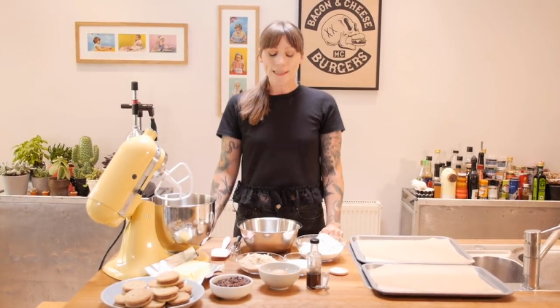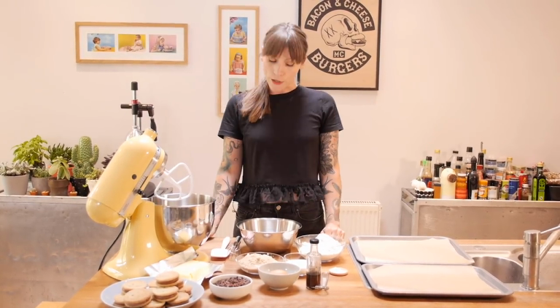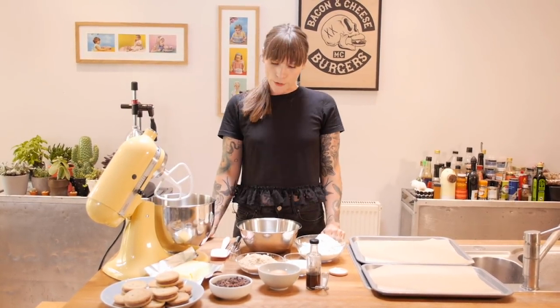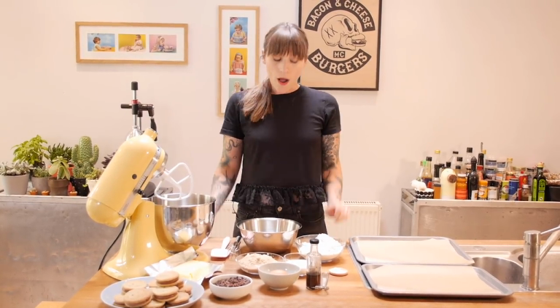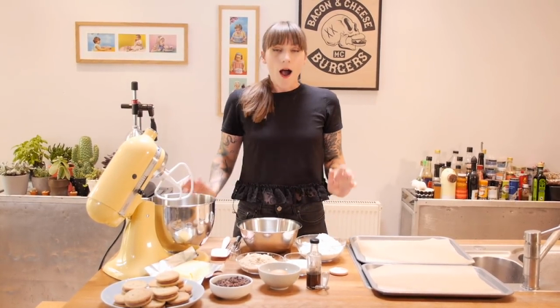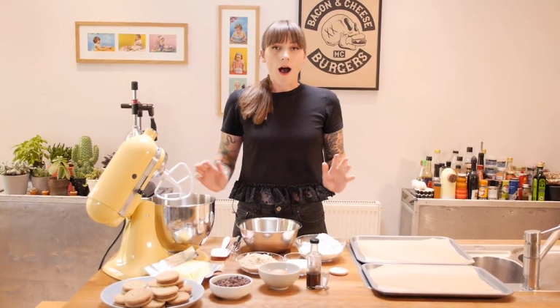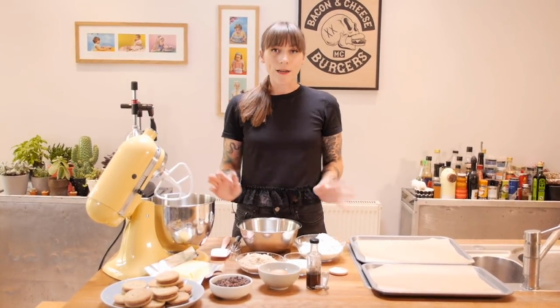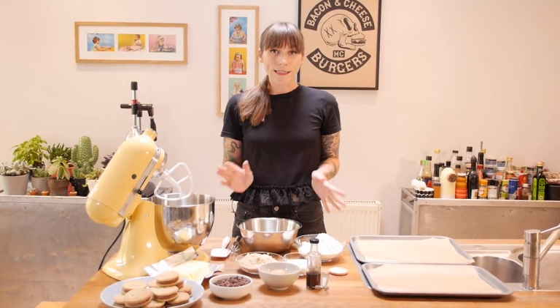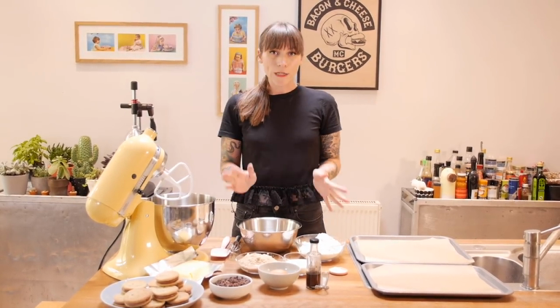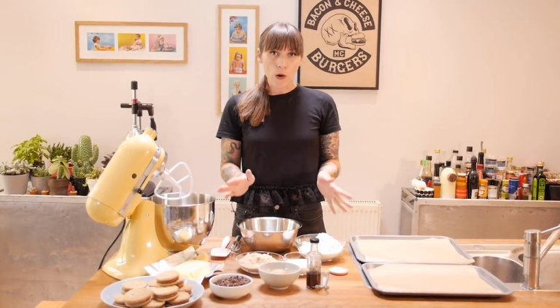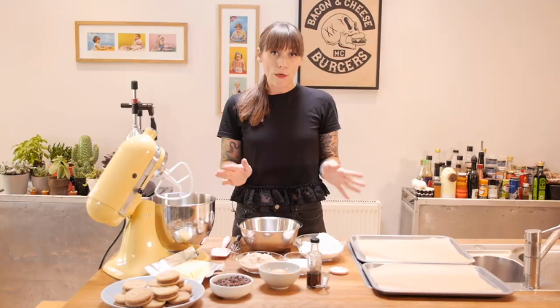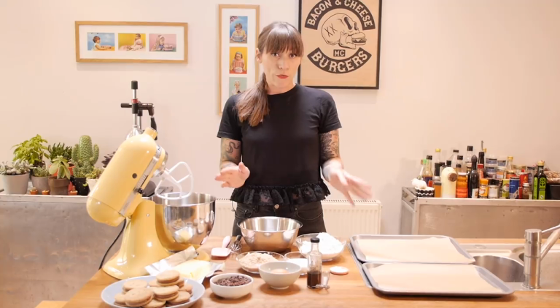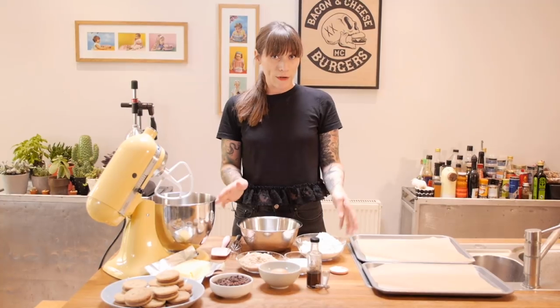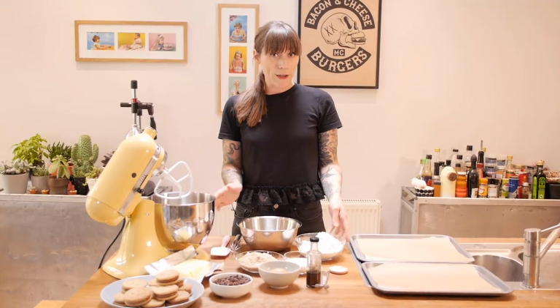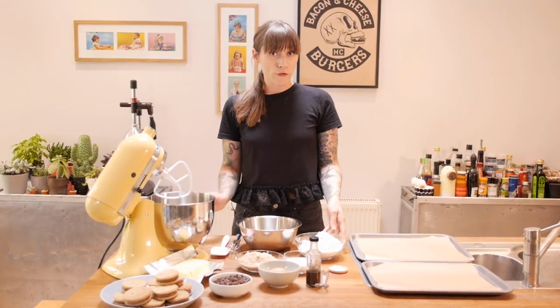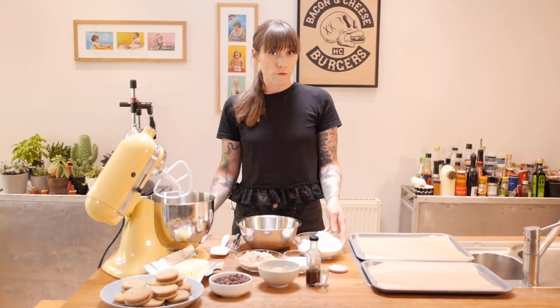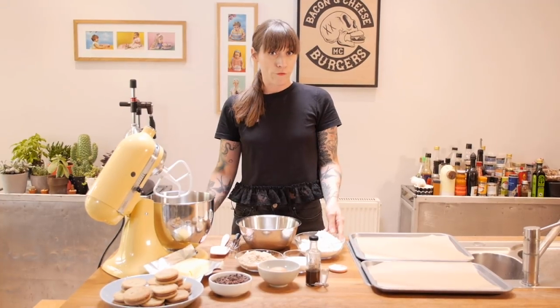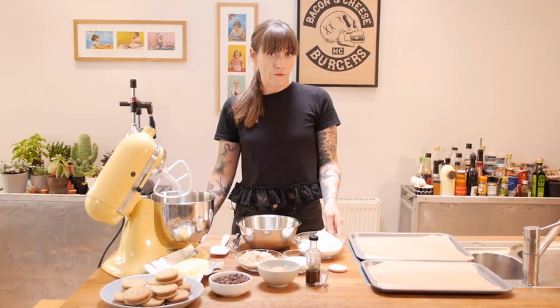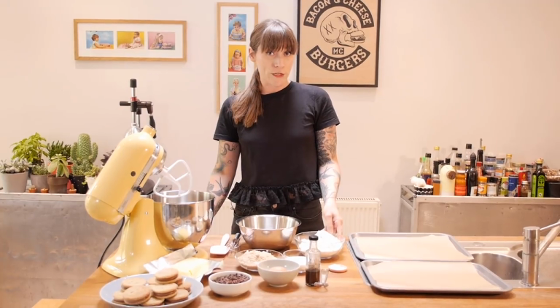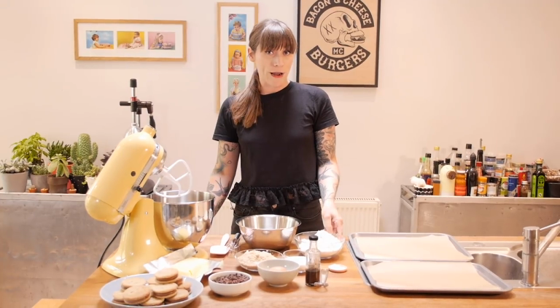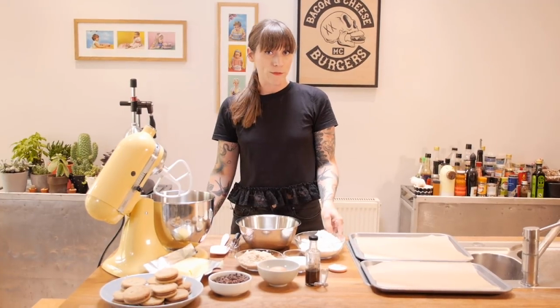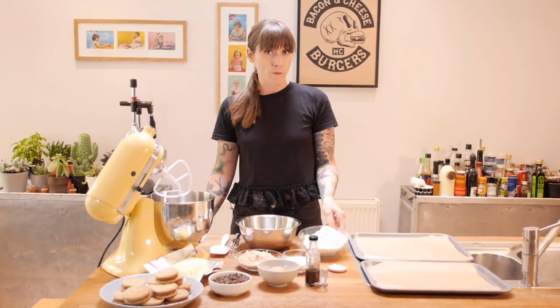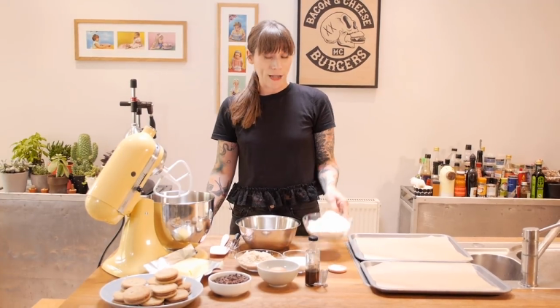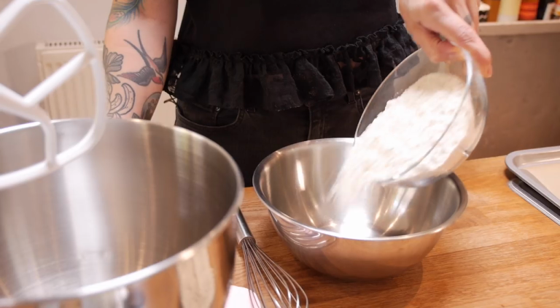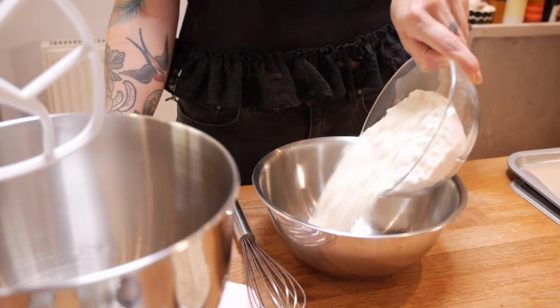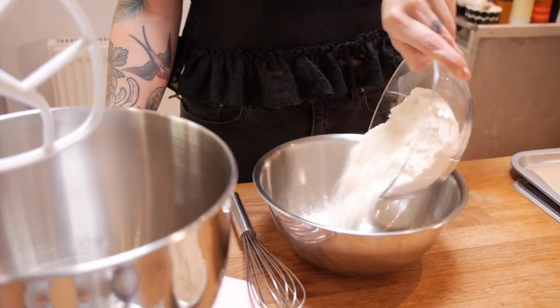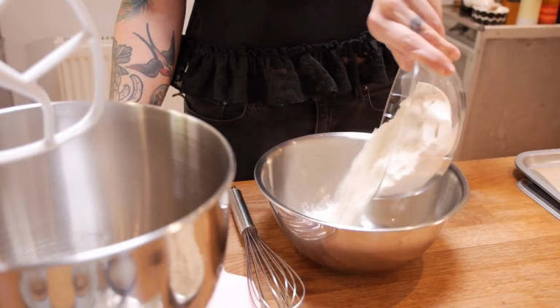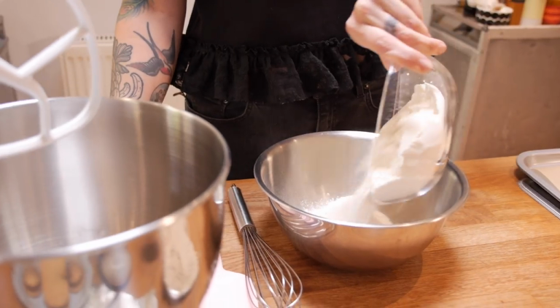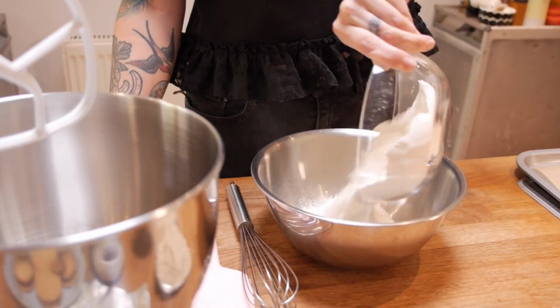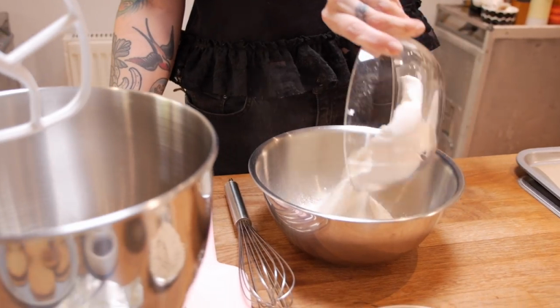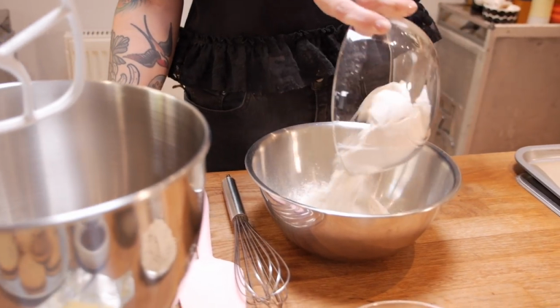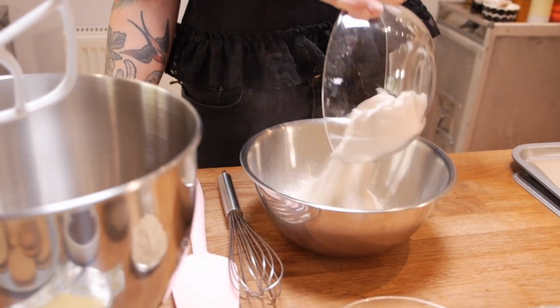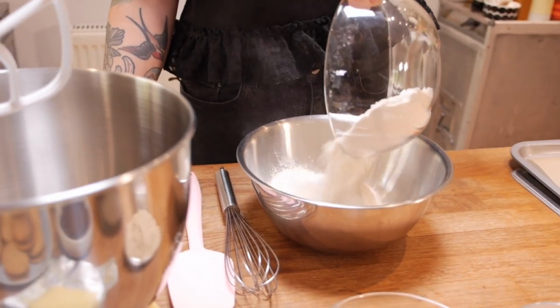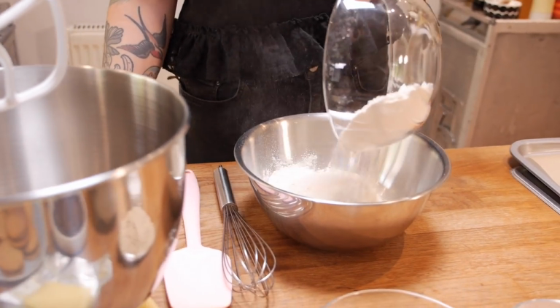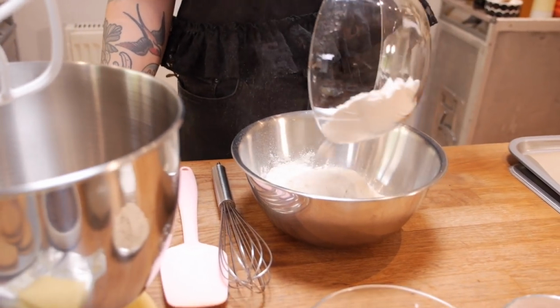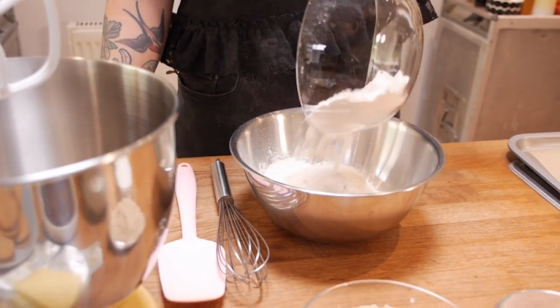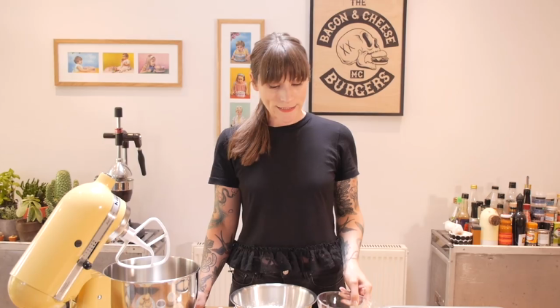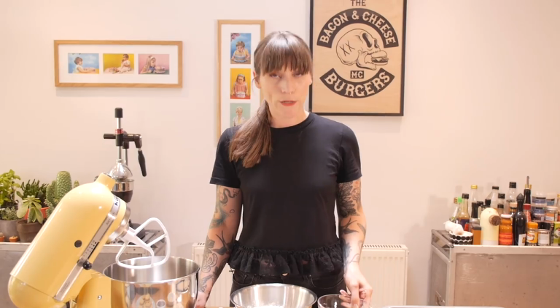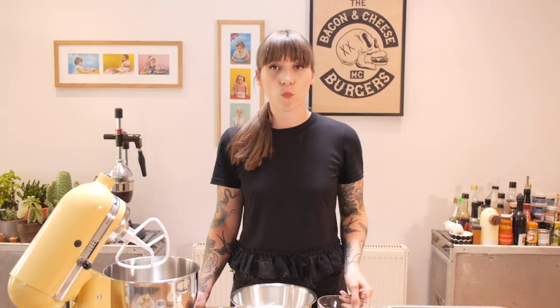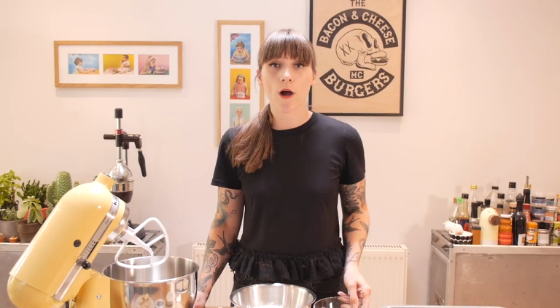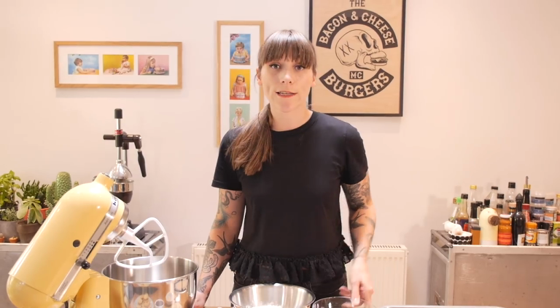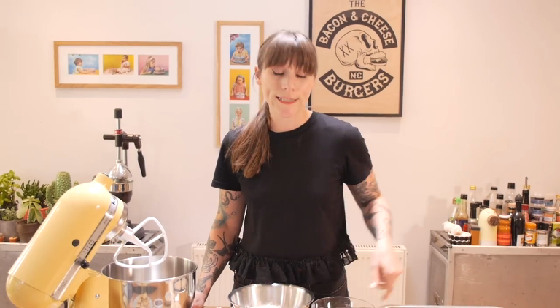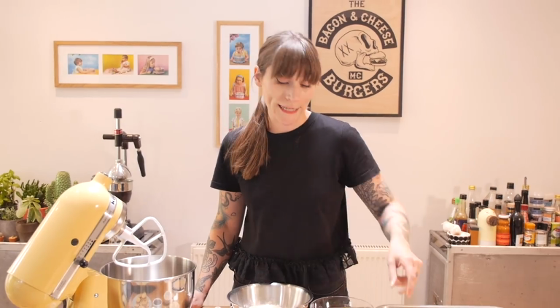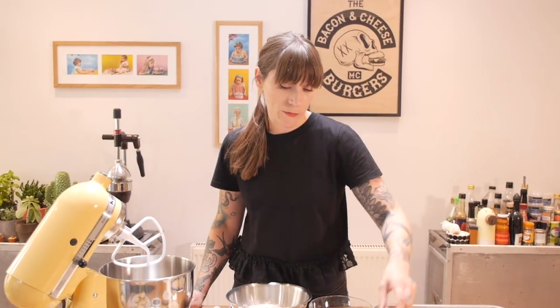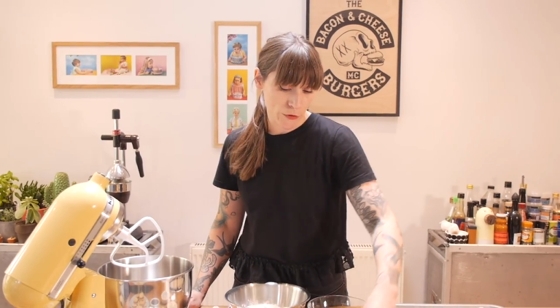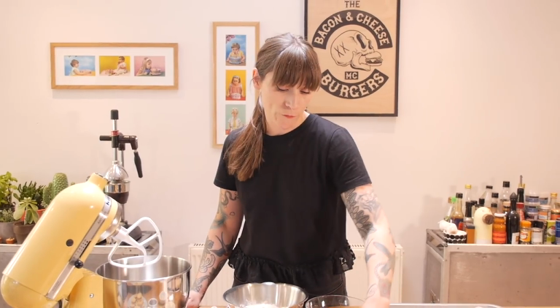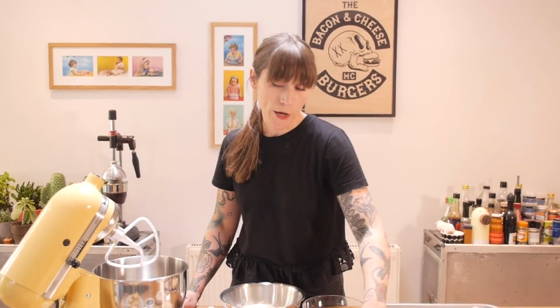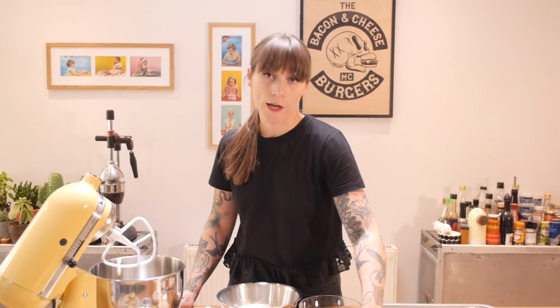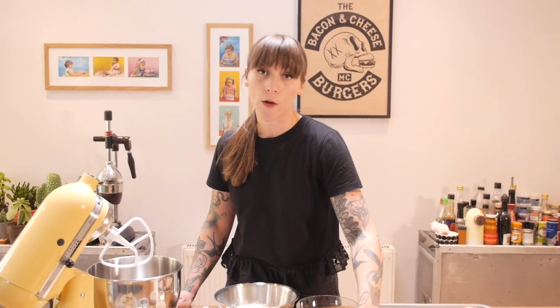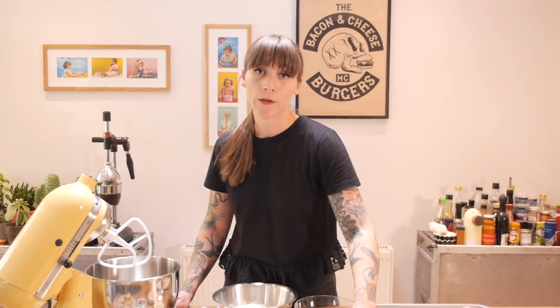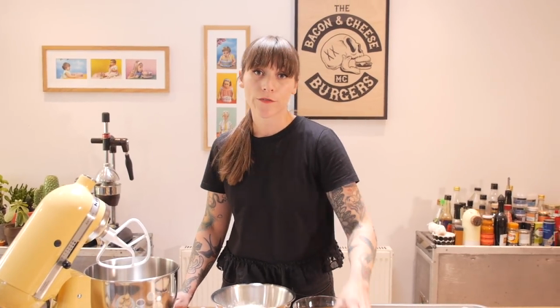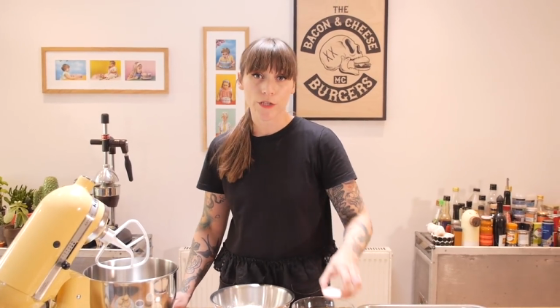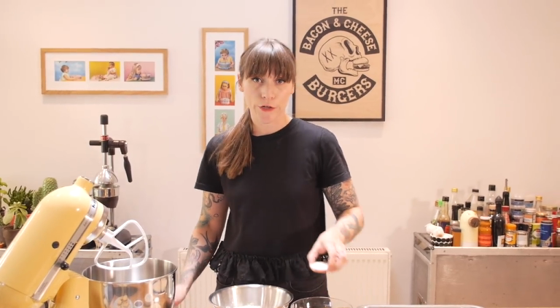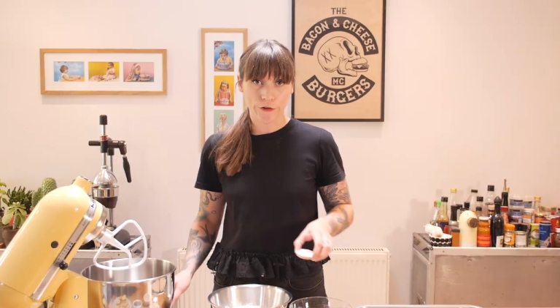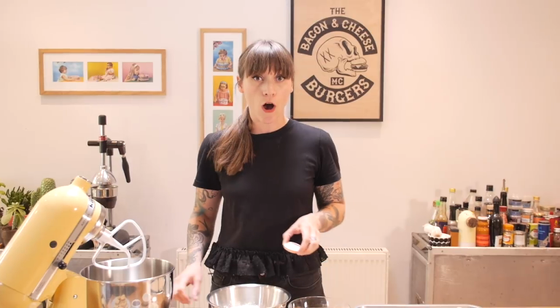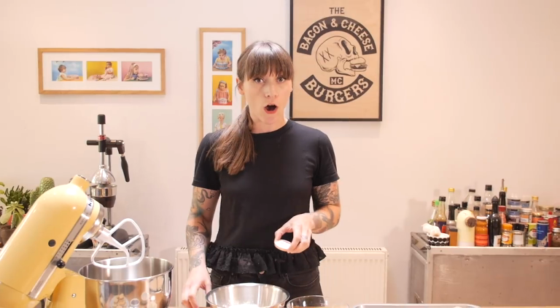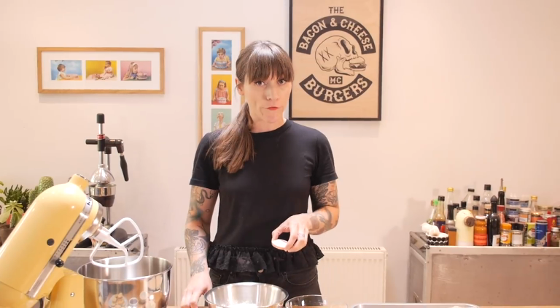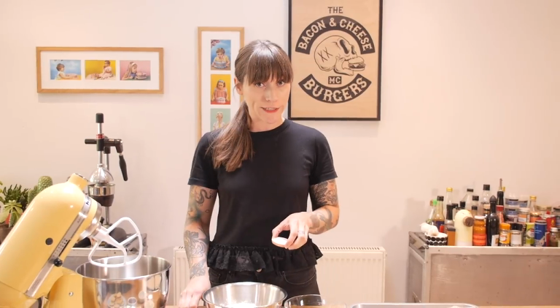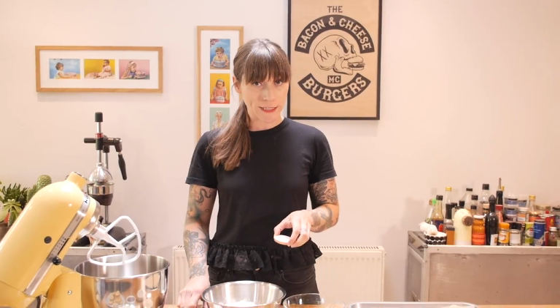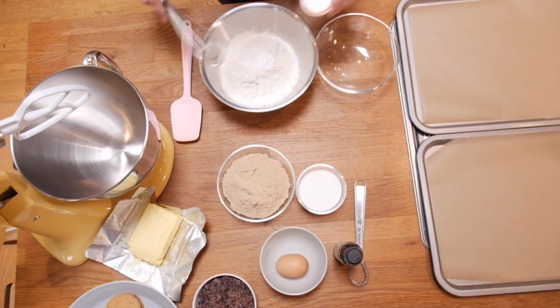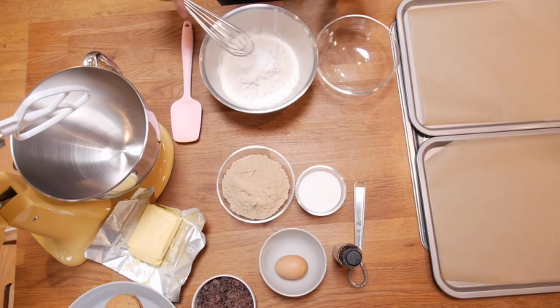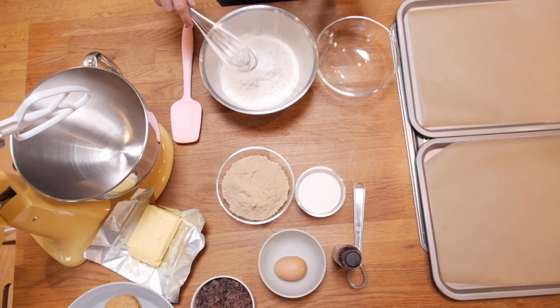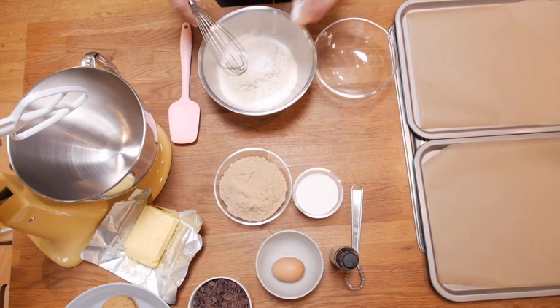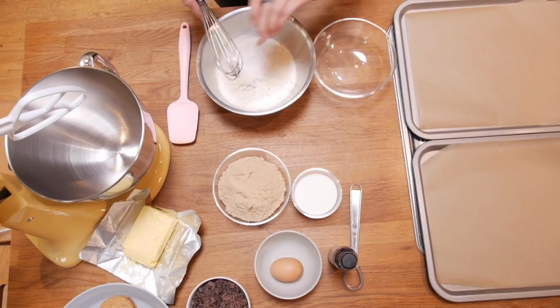I'm going to start with 350 grams of plain flour and I'm going to whisk in one teaspoon of bicarbonate of soda and half a teaspoon of salt.